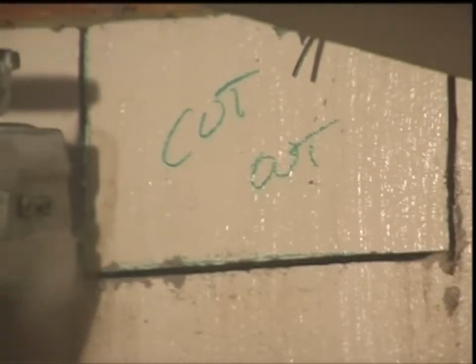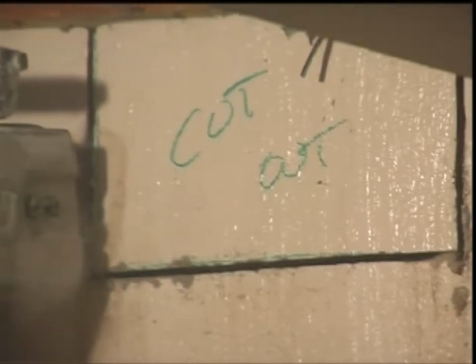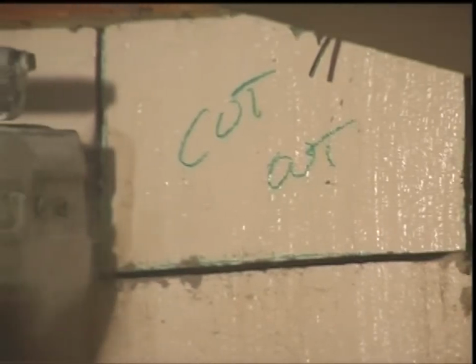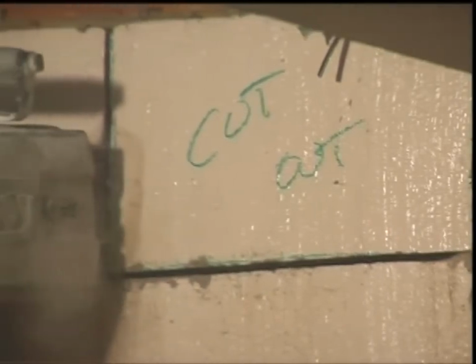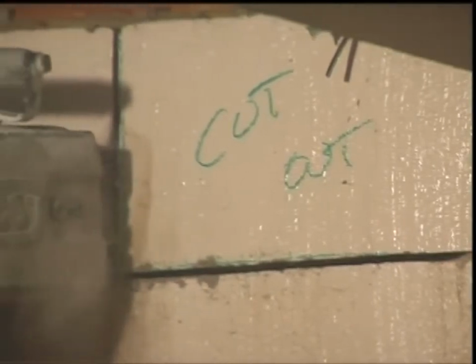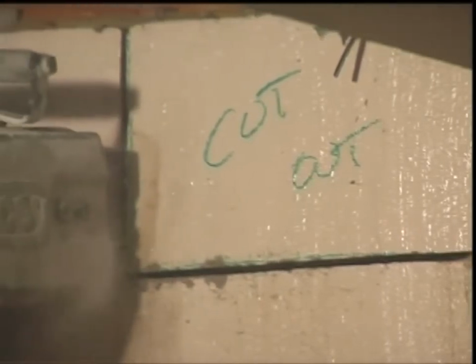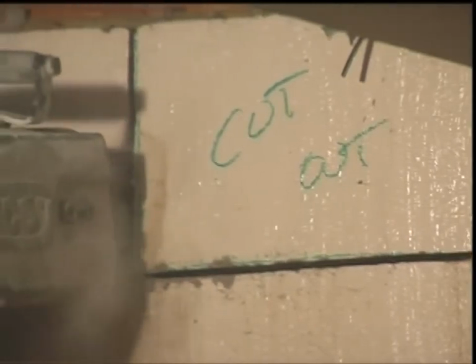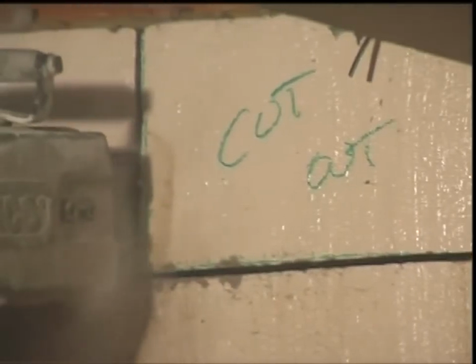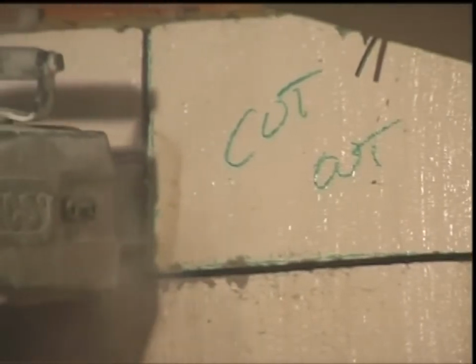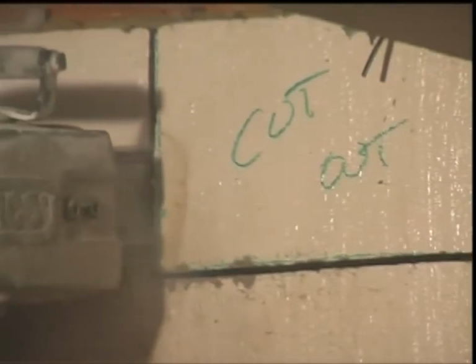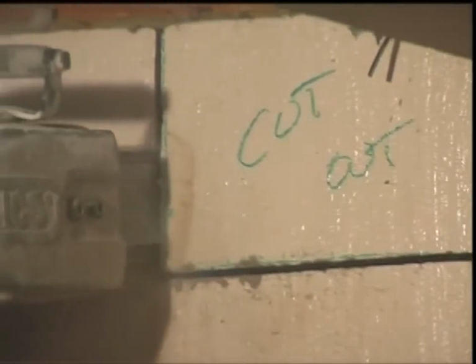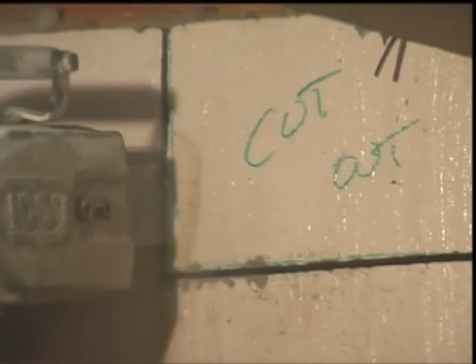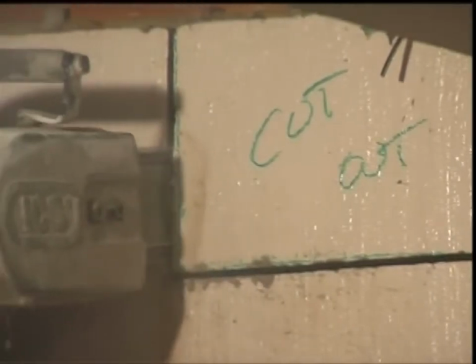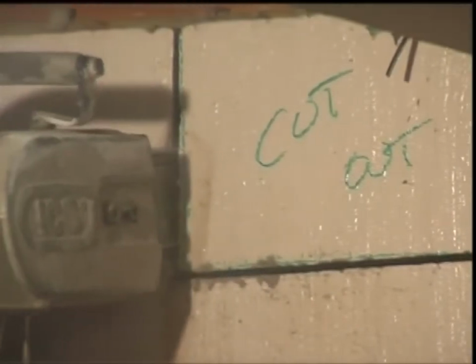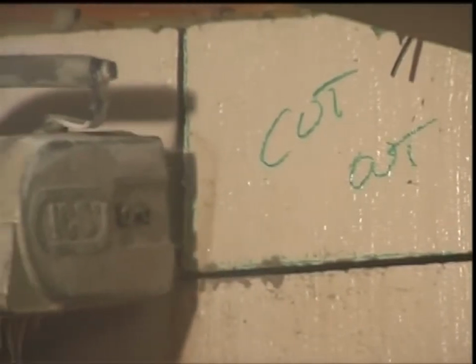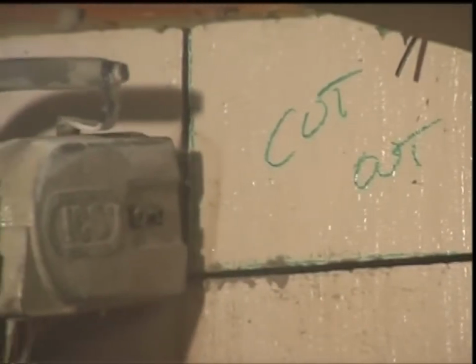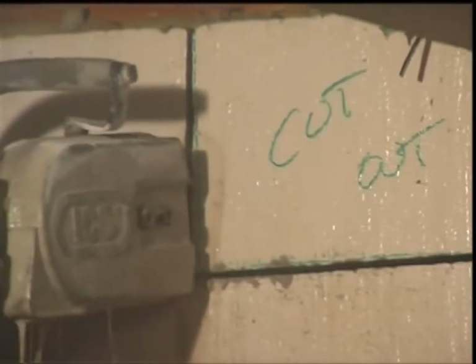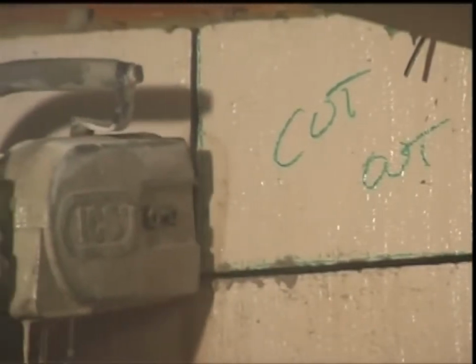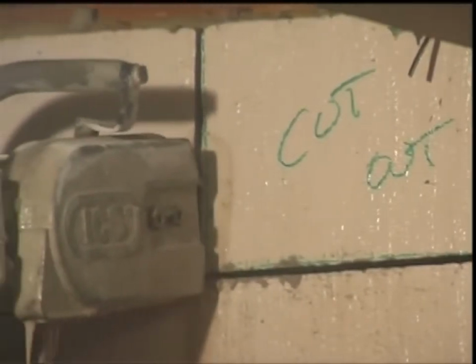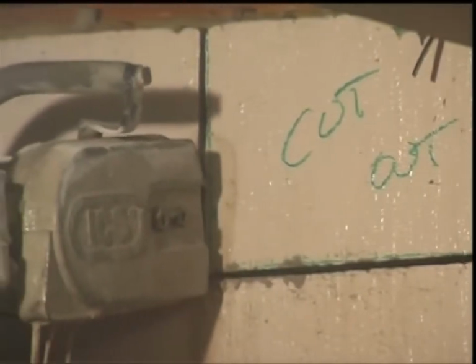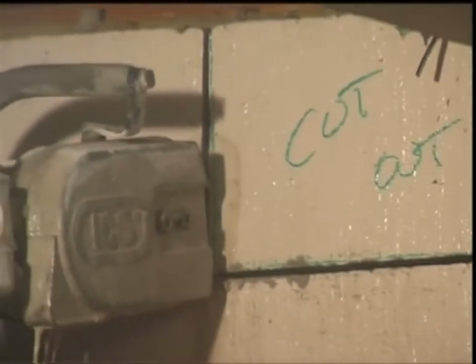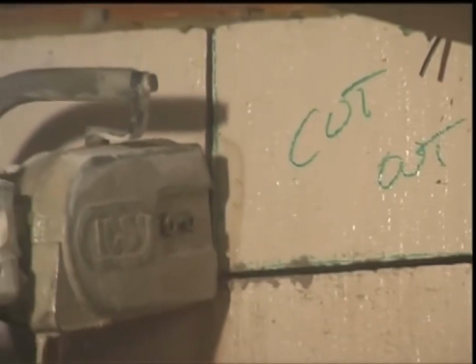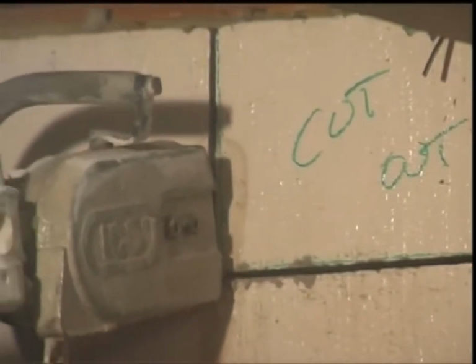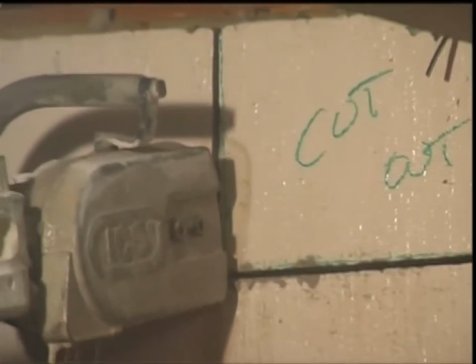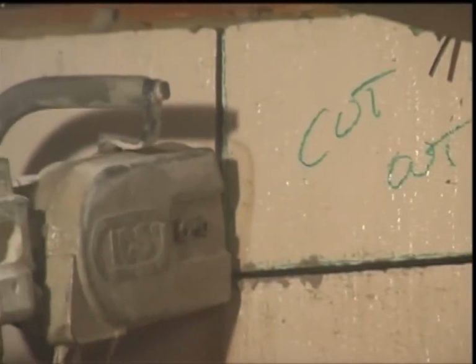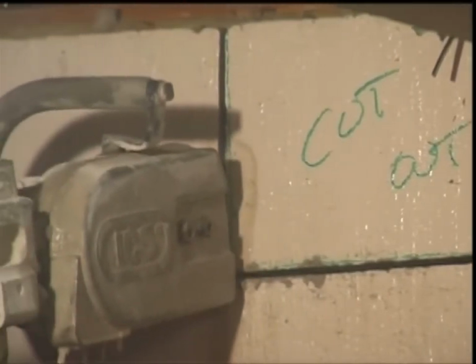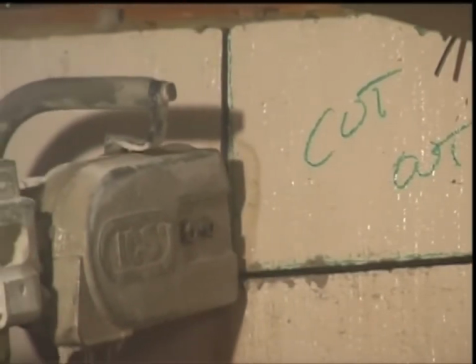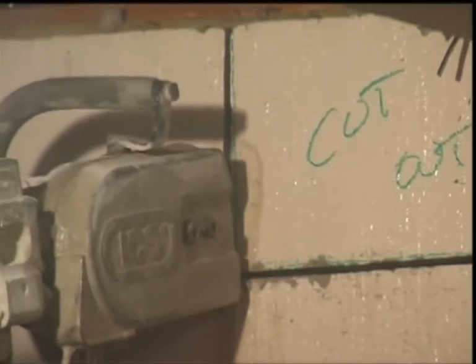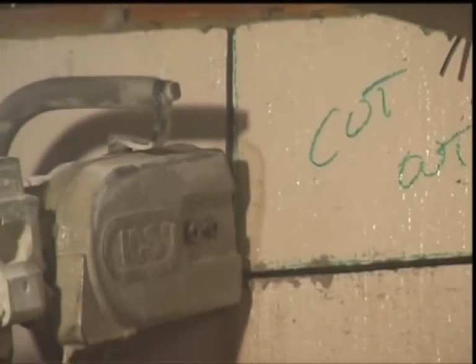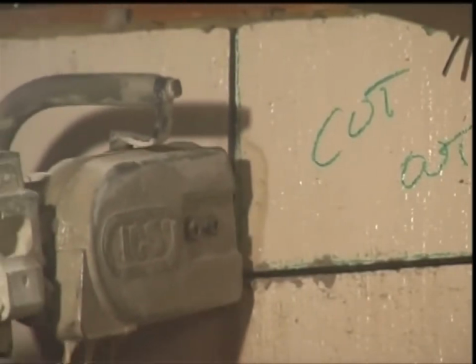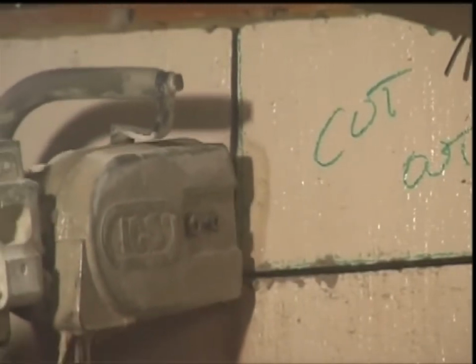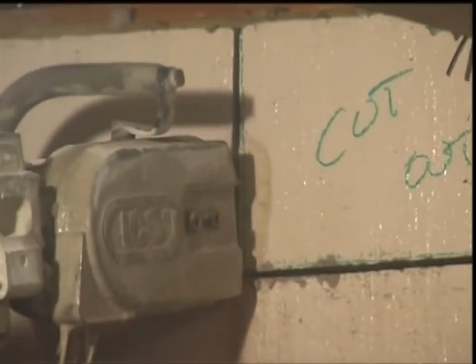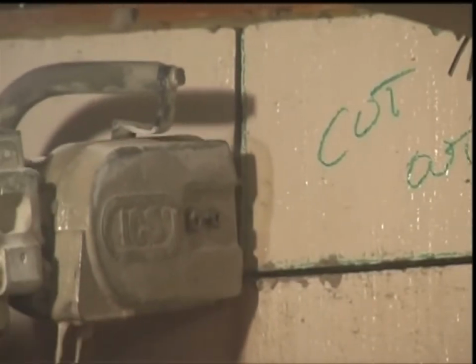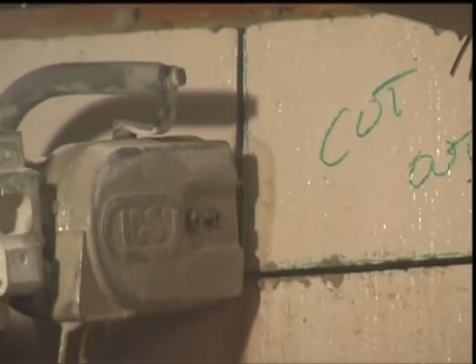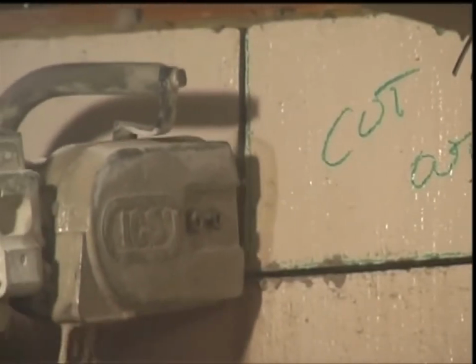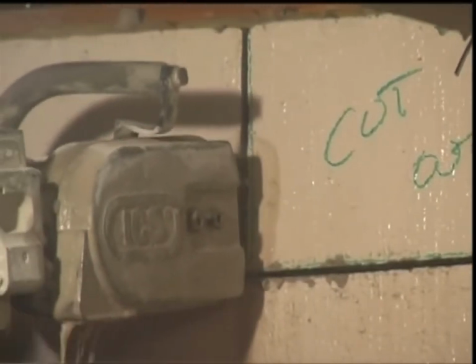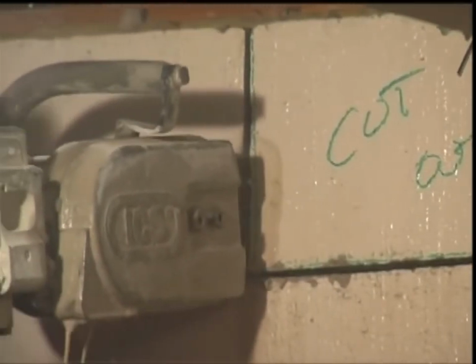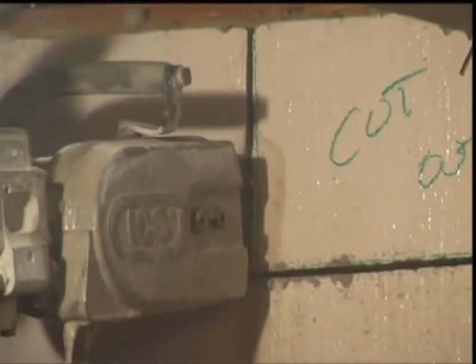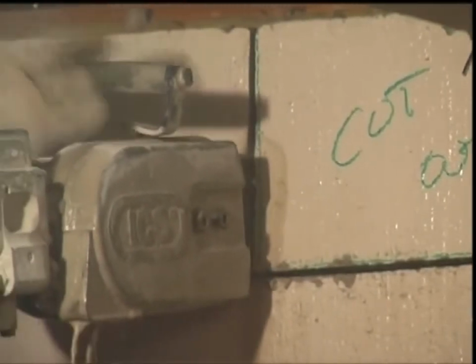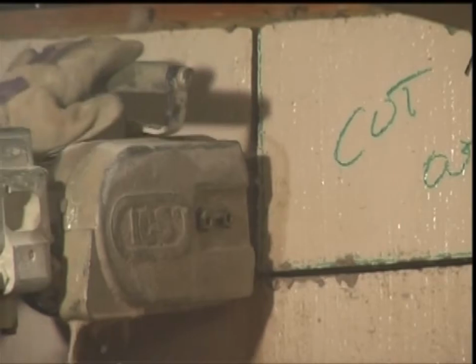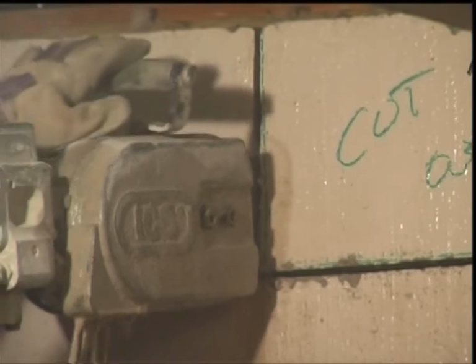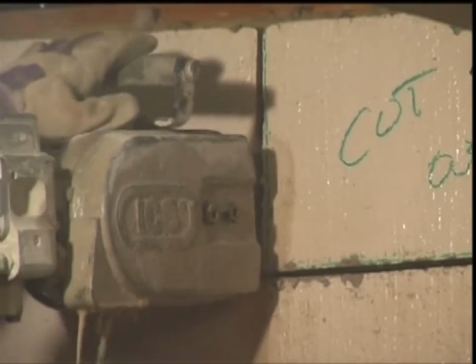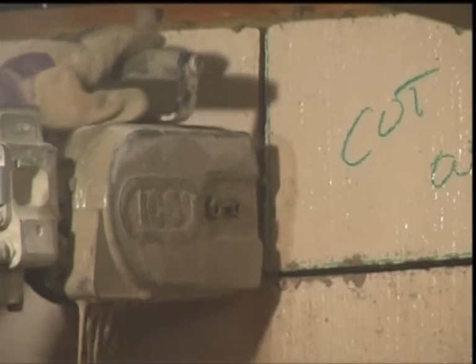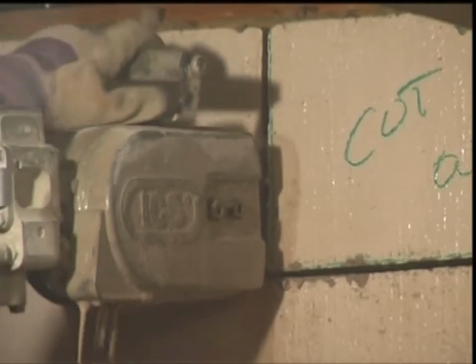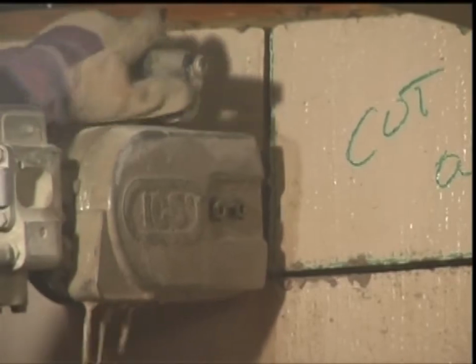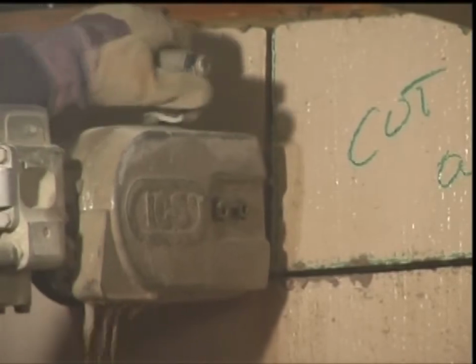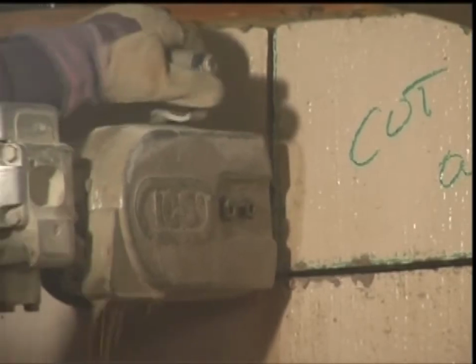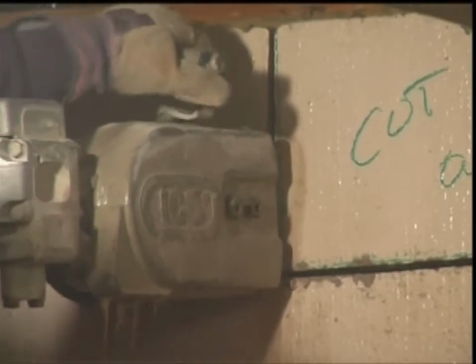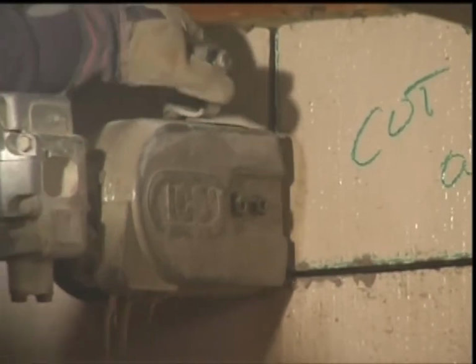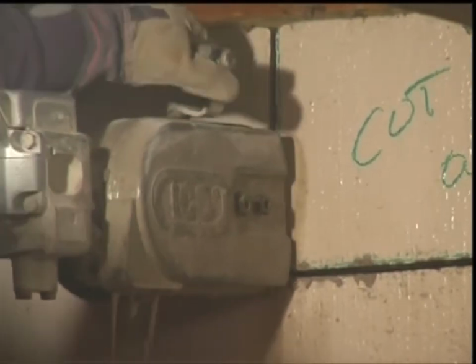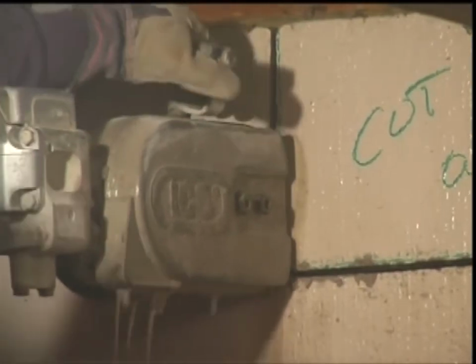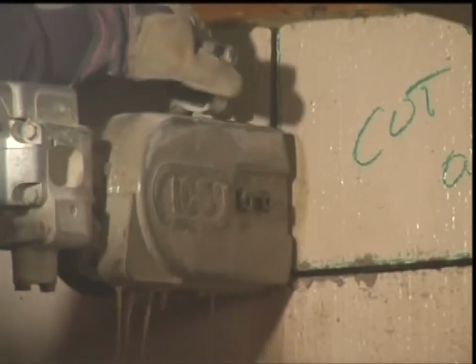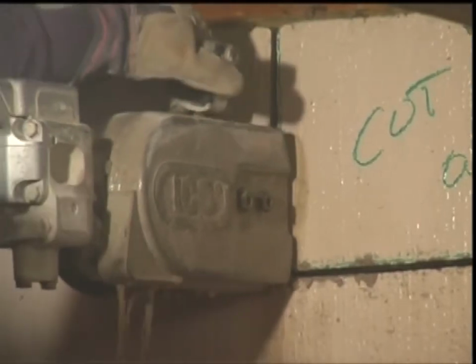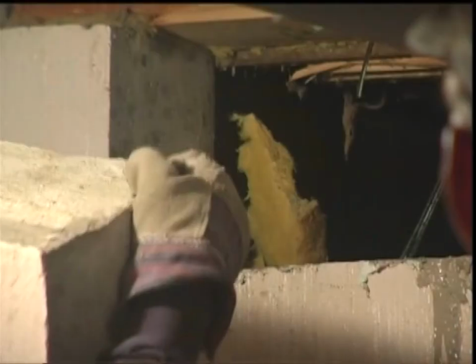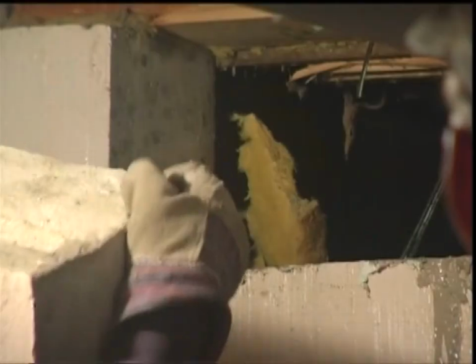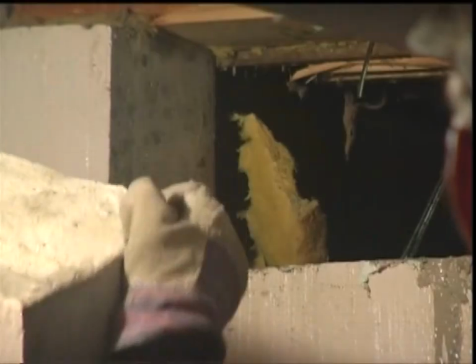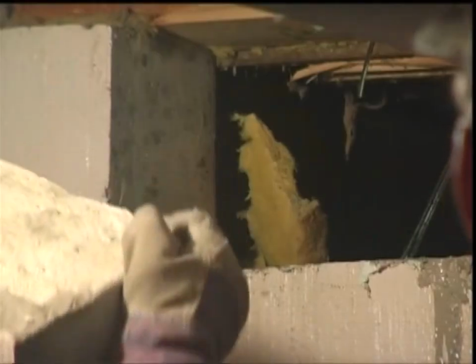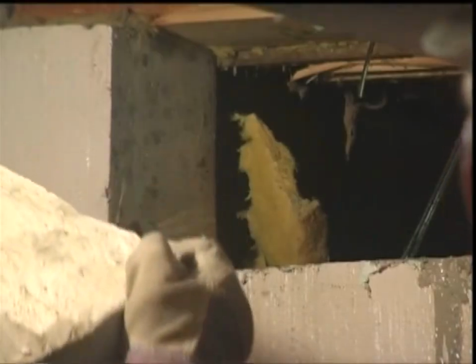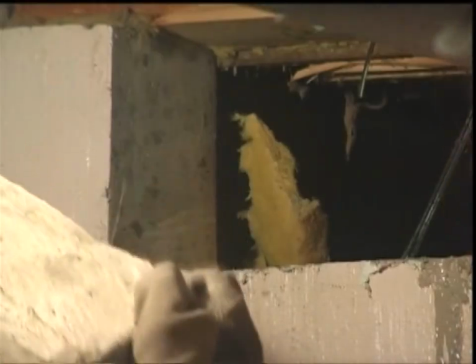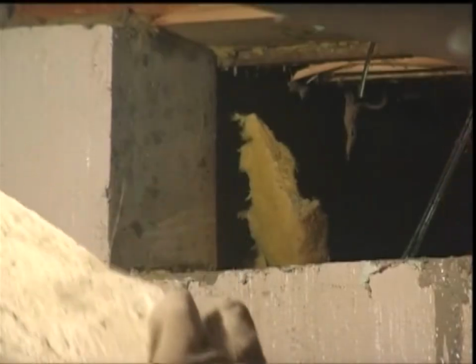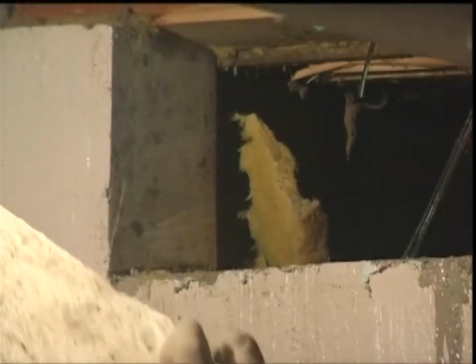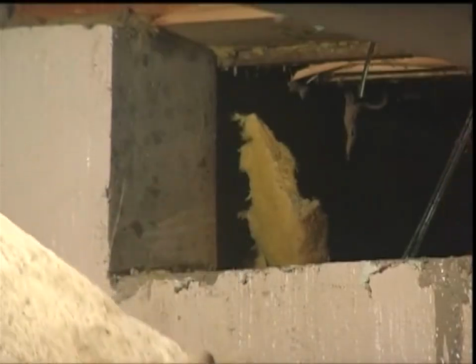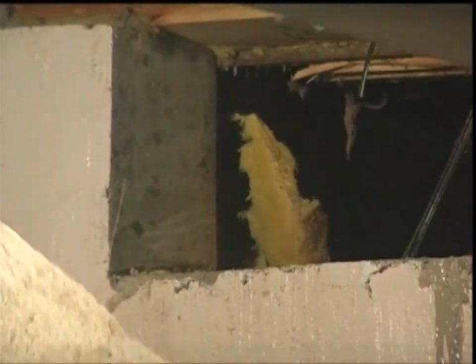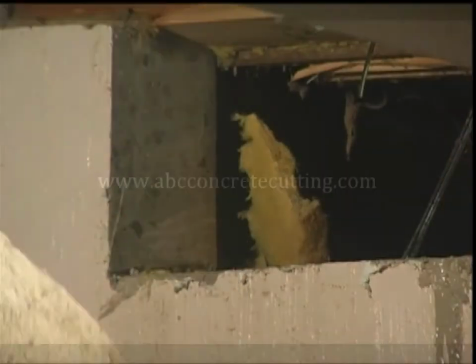A chainsaw can also finish the cuts a wall saw has made without over-cutting into adjacent concrete.